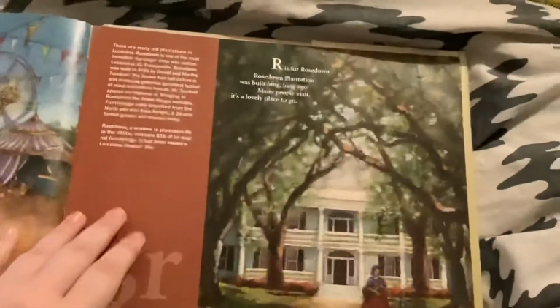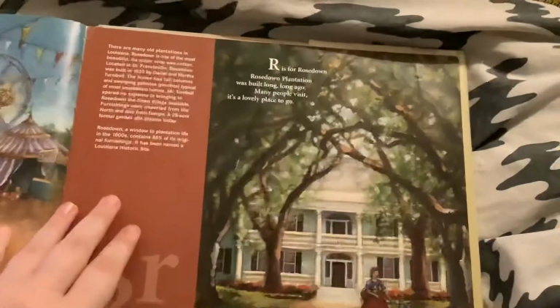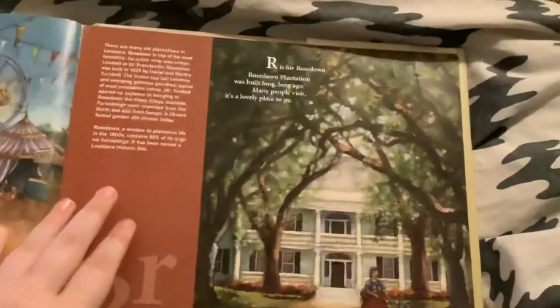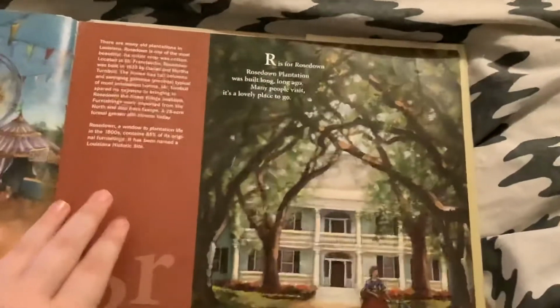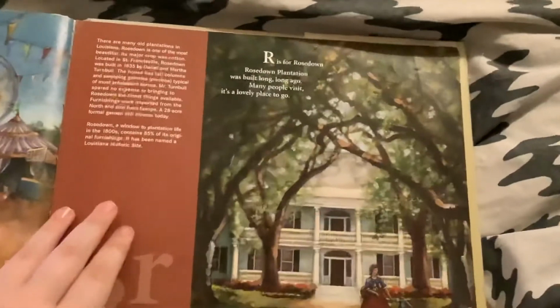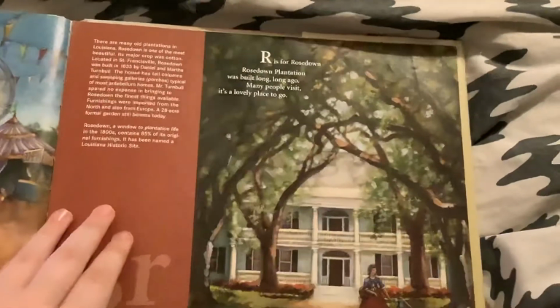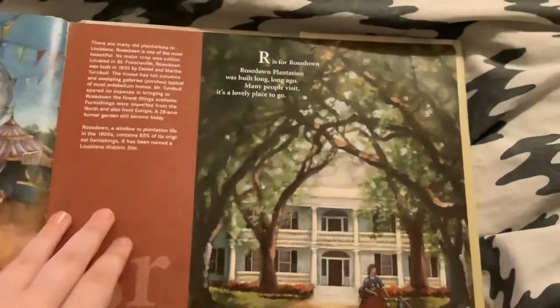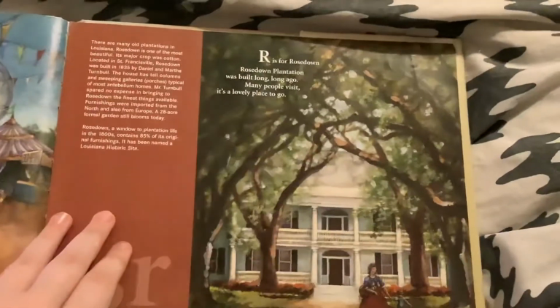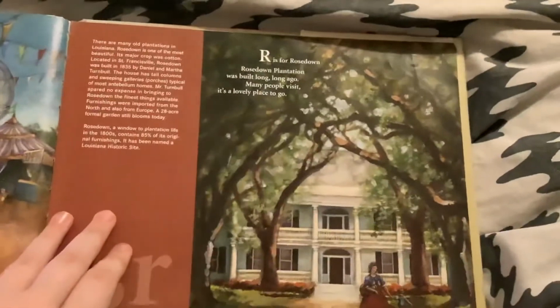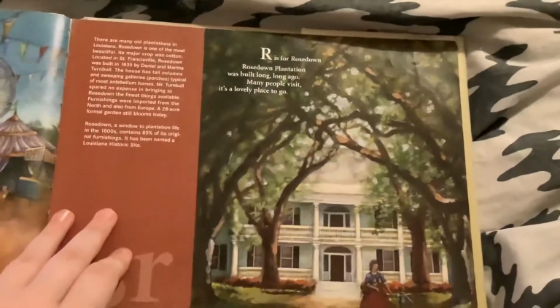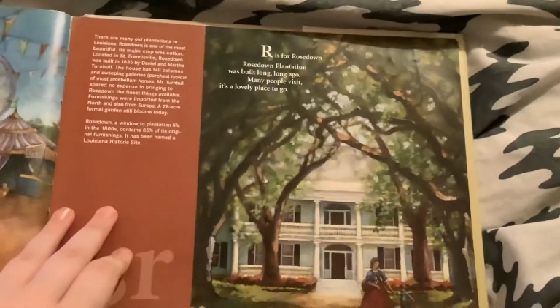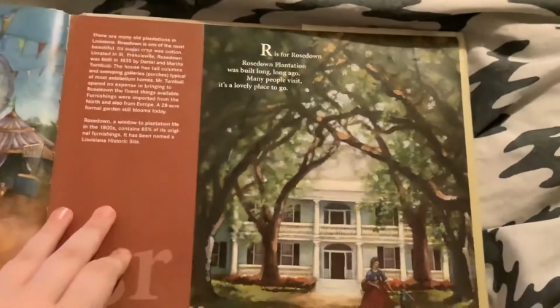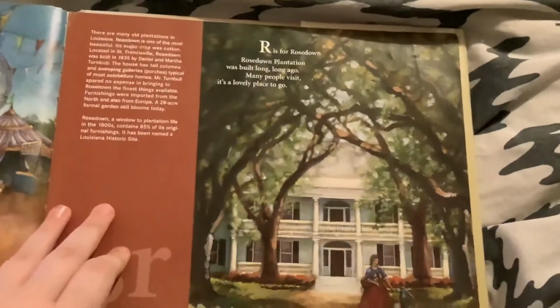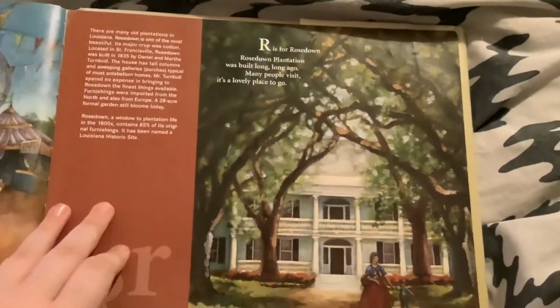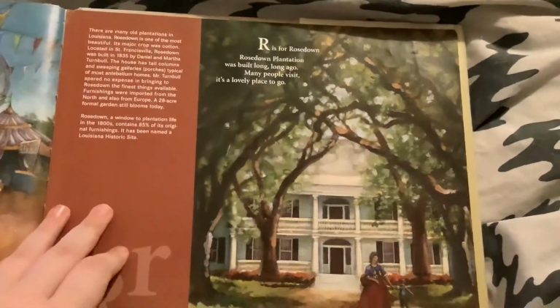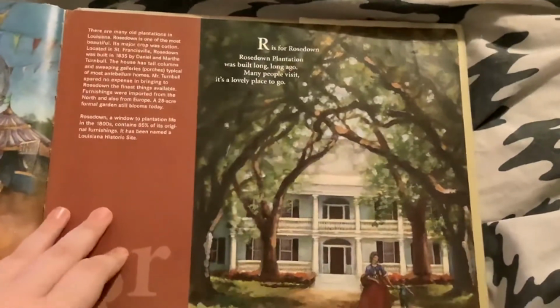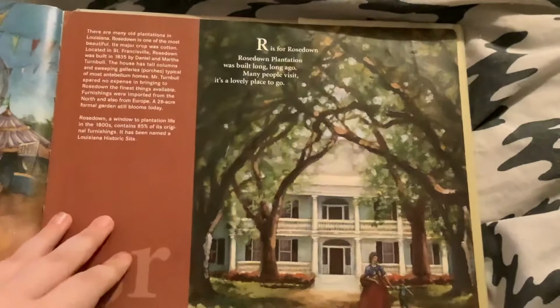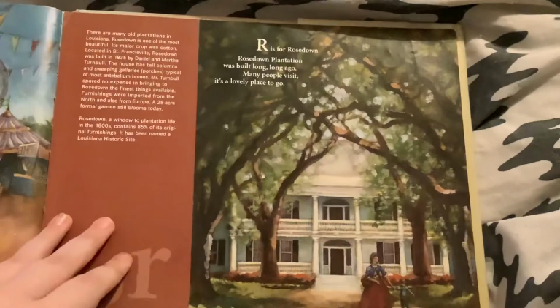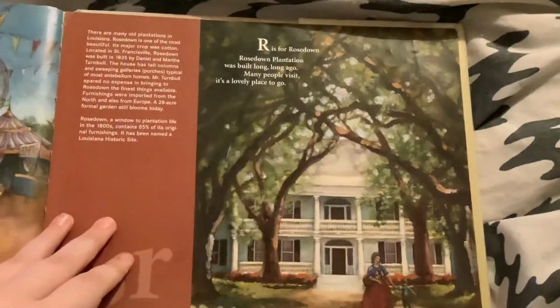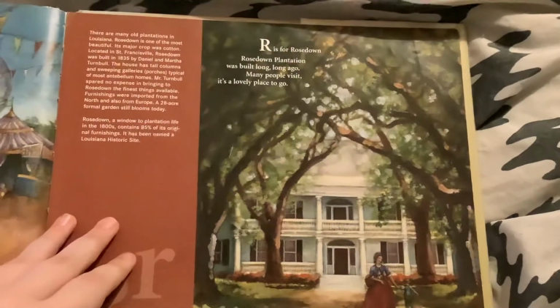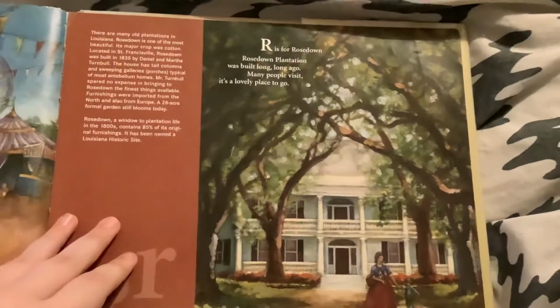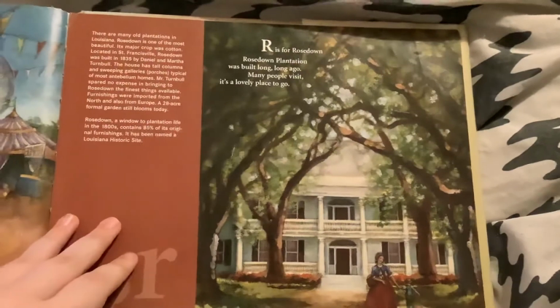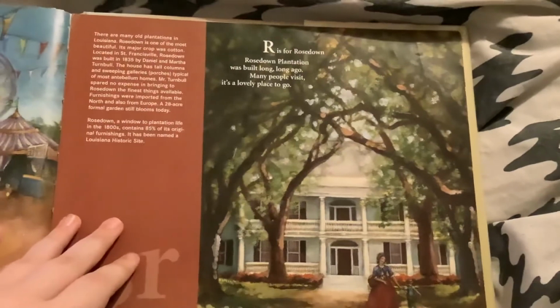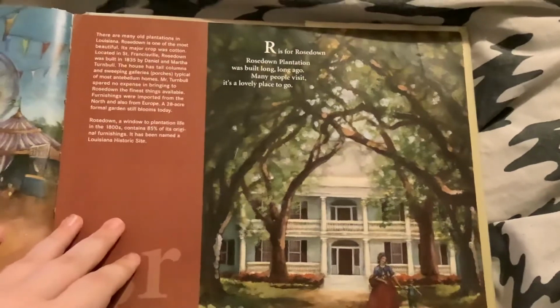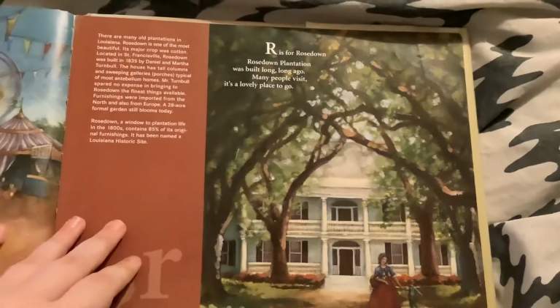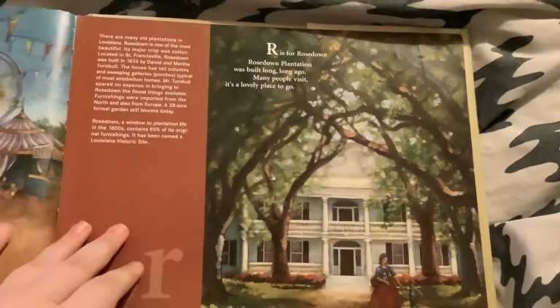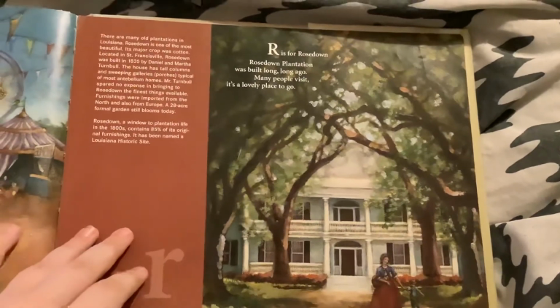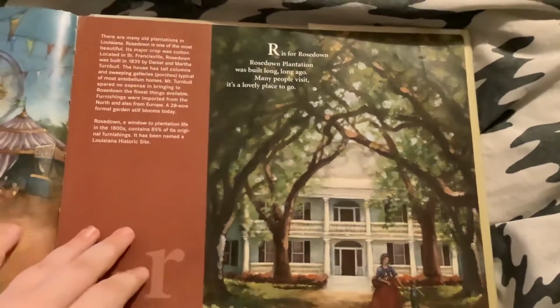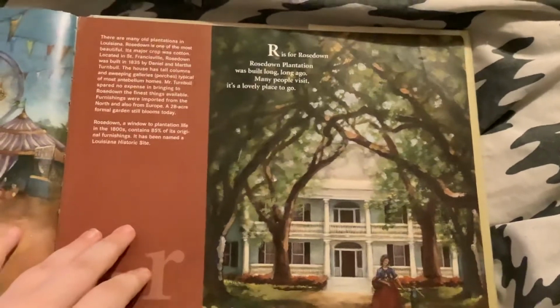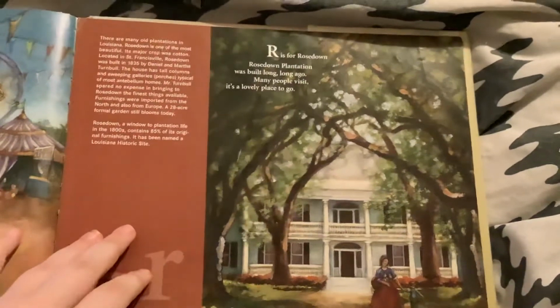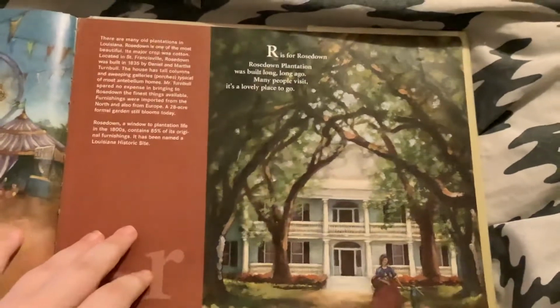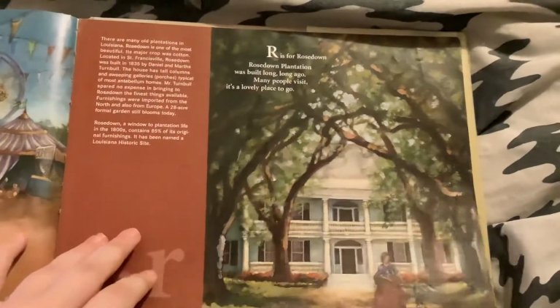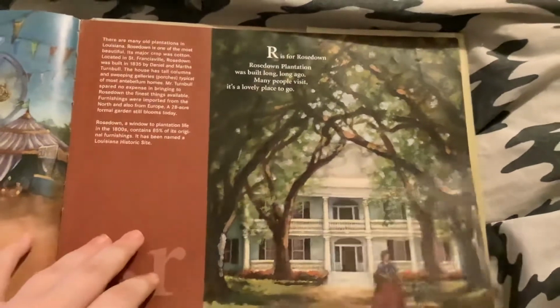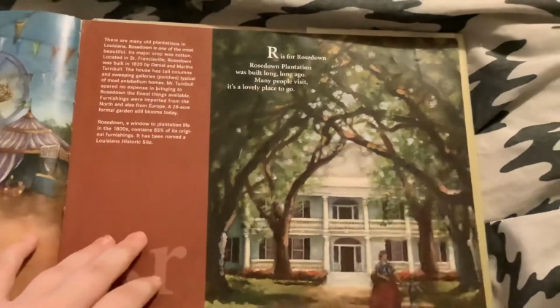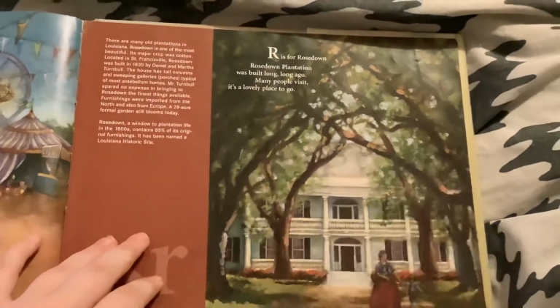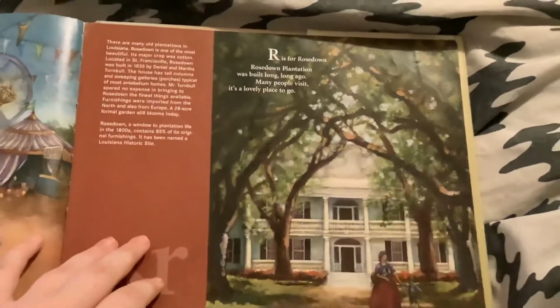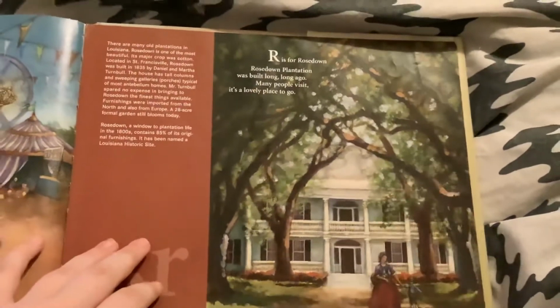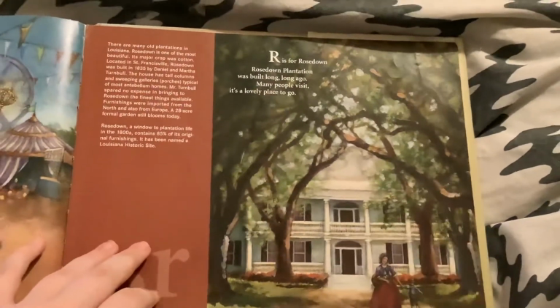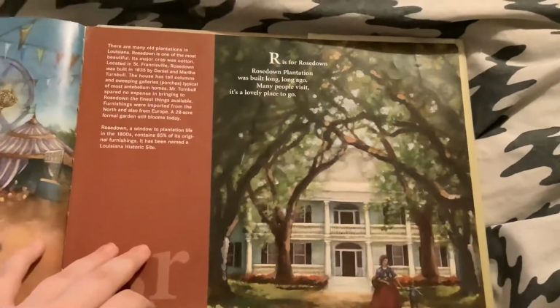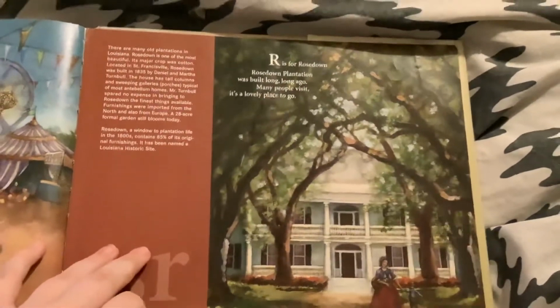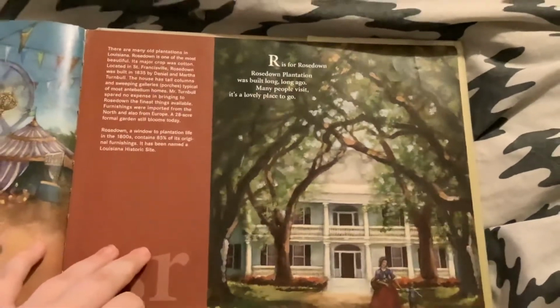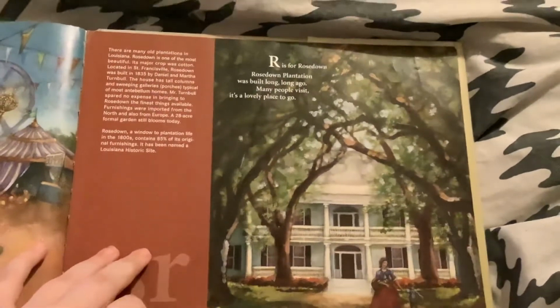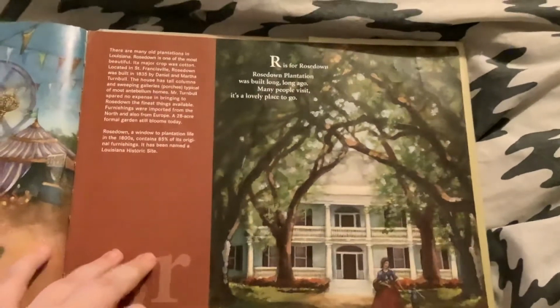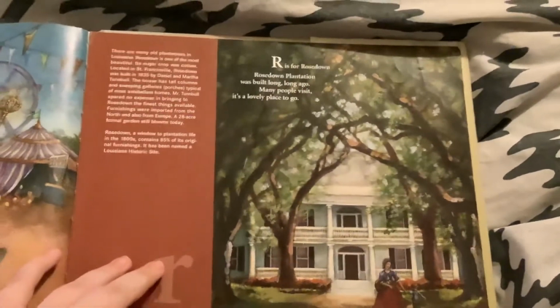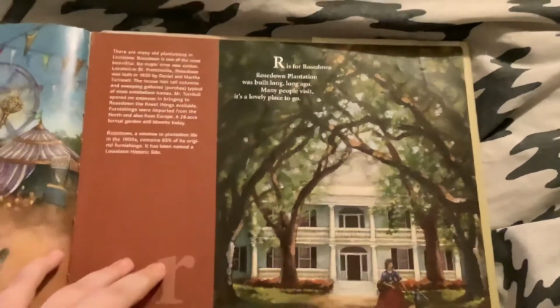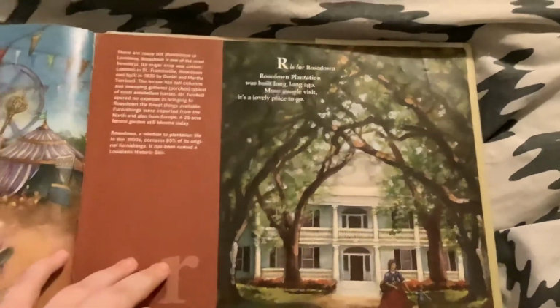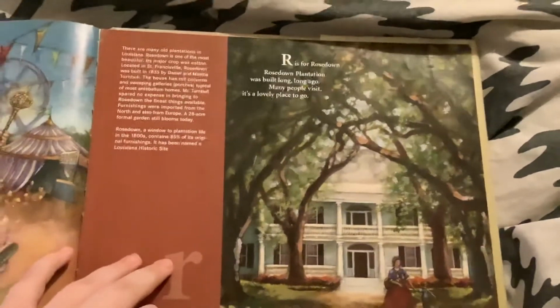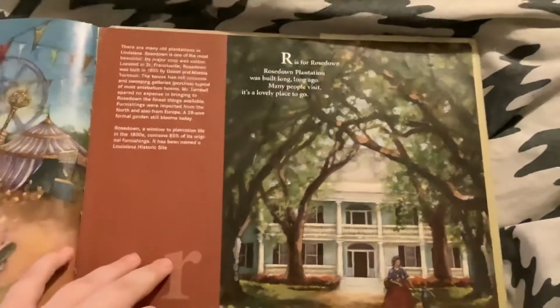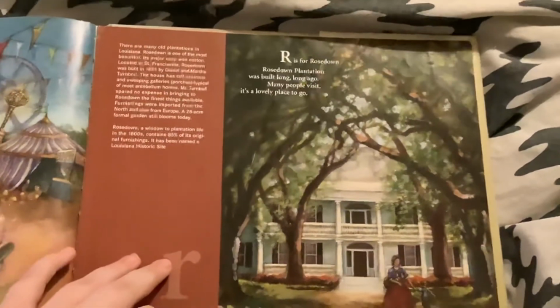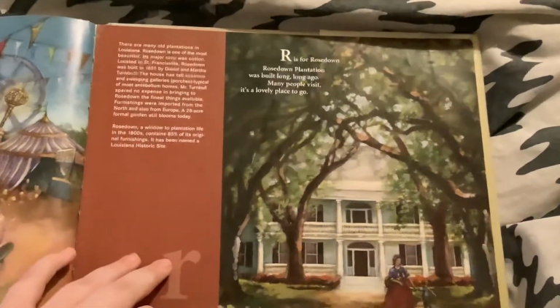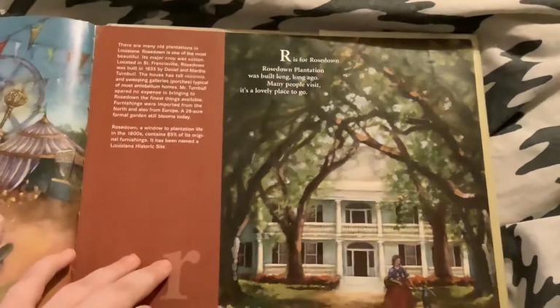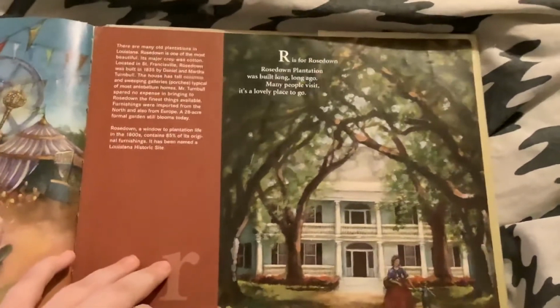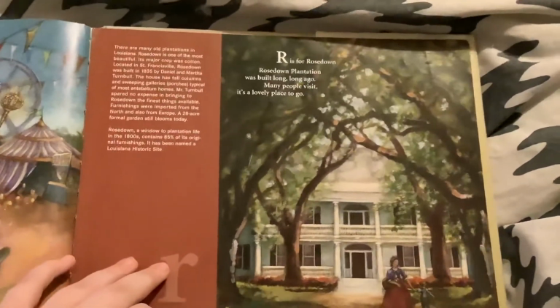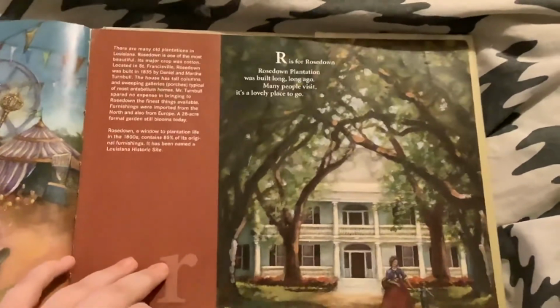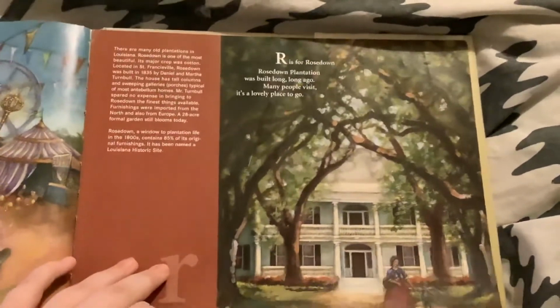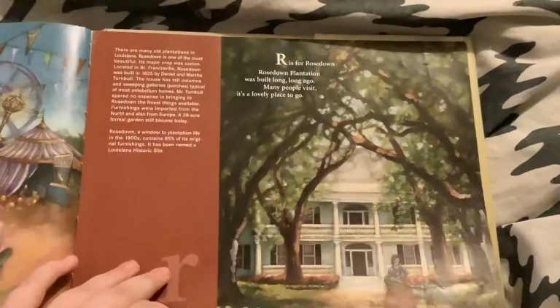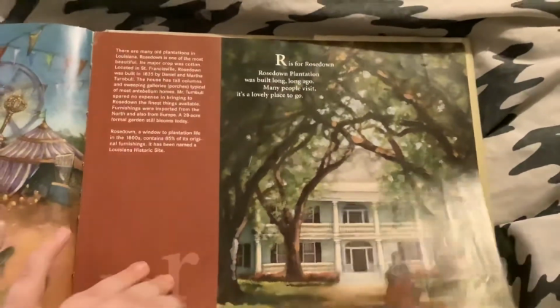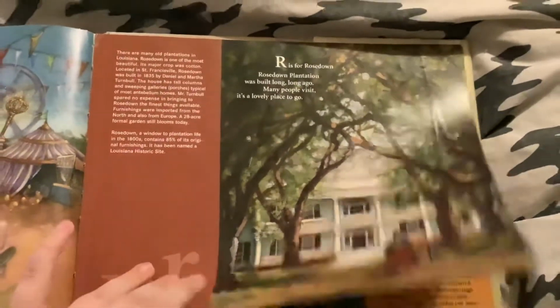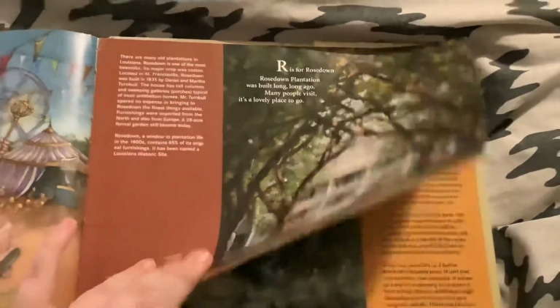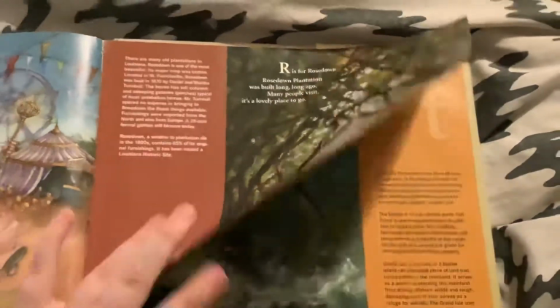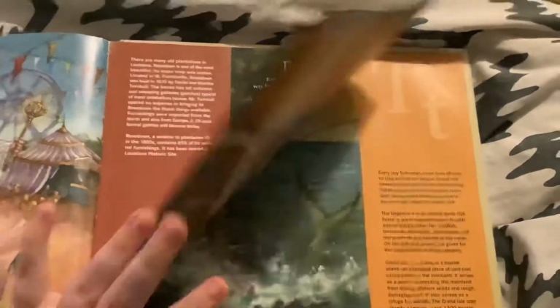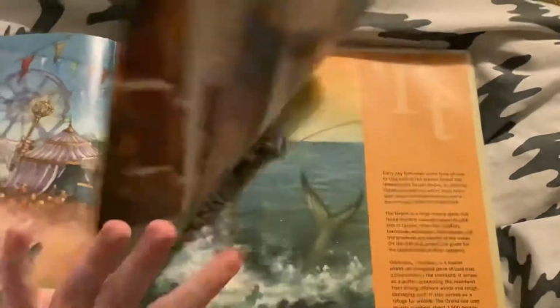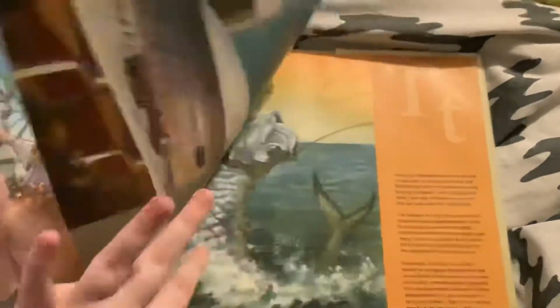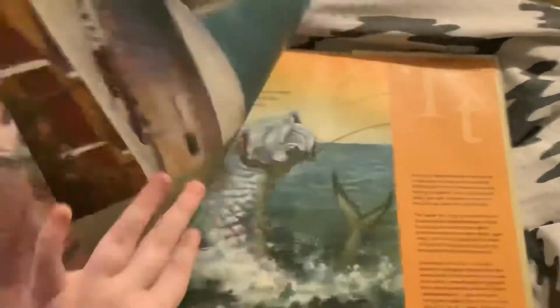R is for Rosedown. Rosedown Plantation was built long, long ago. Many people visit — it's a lovely place to go.